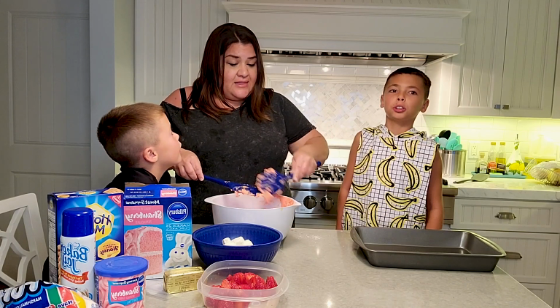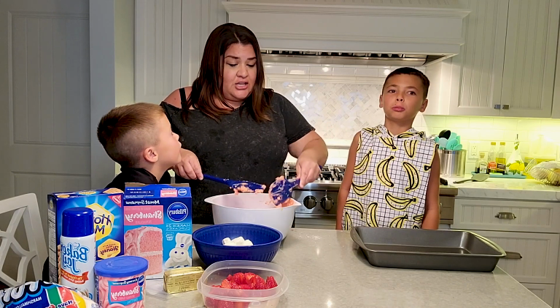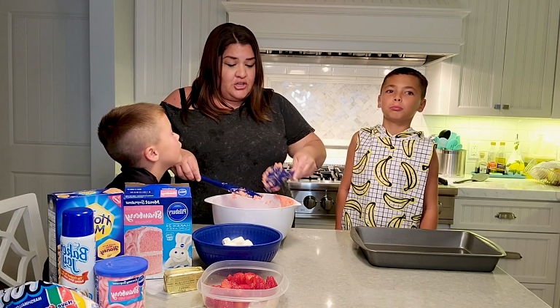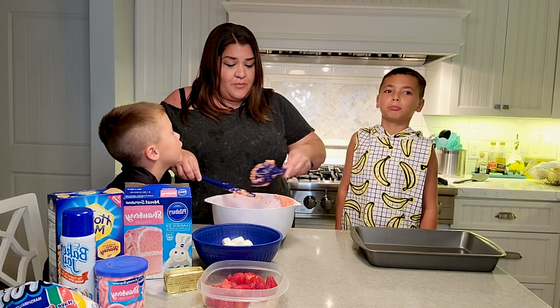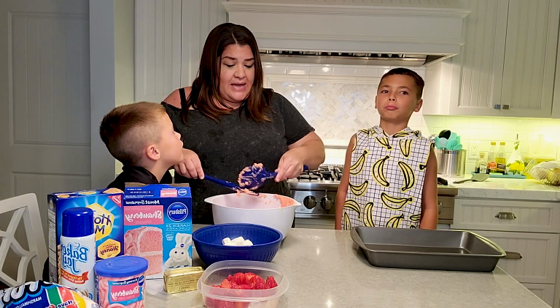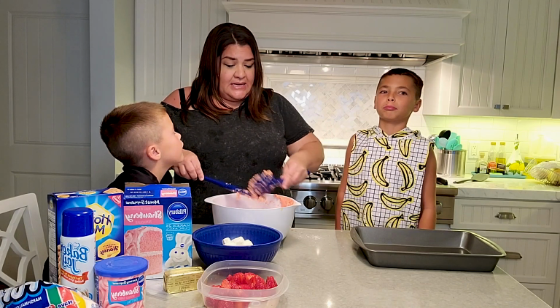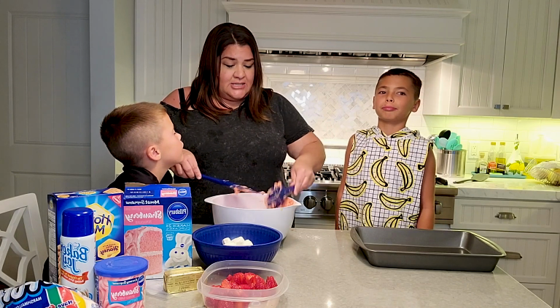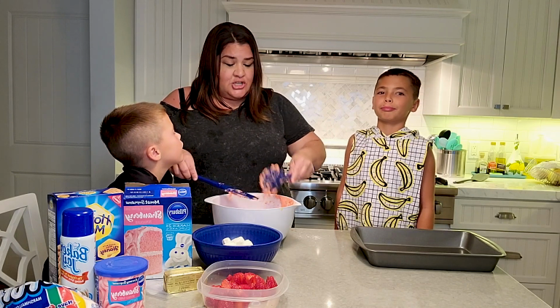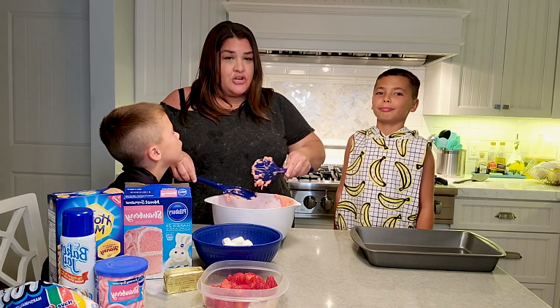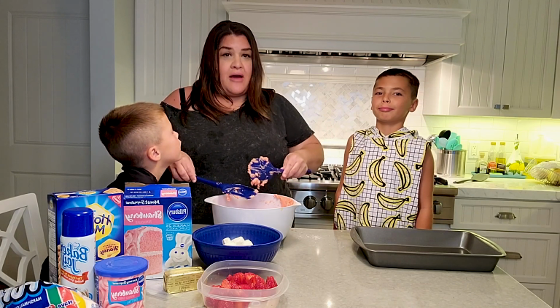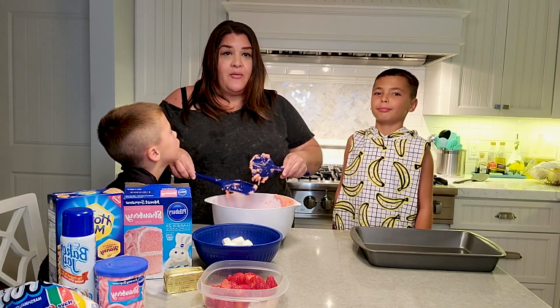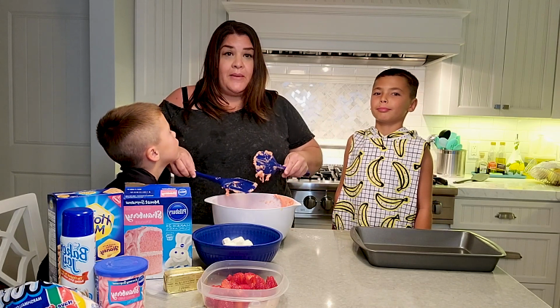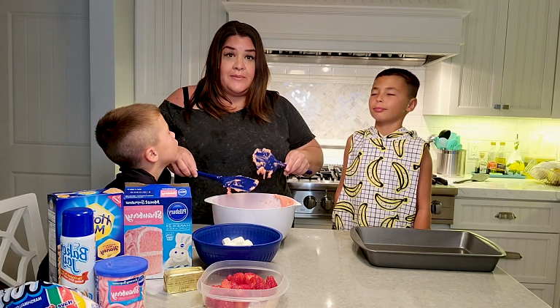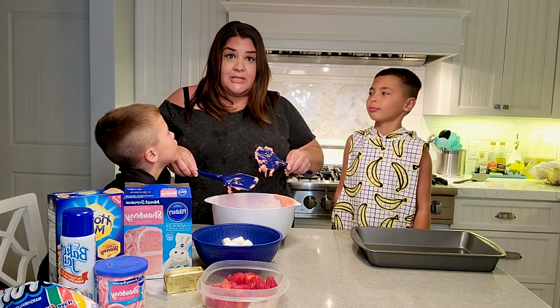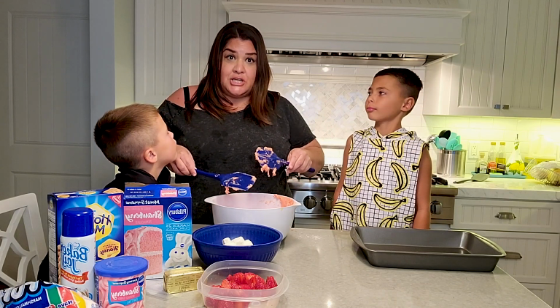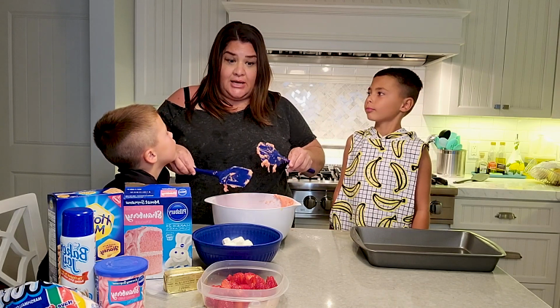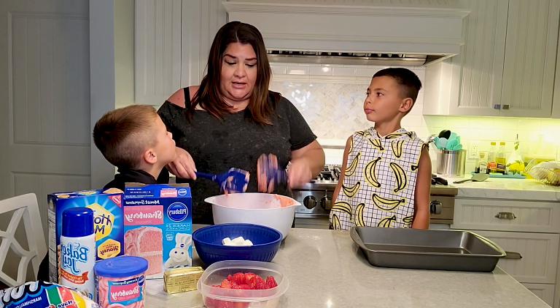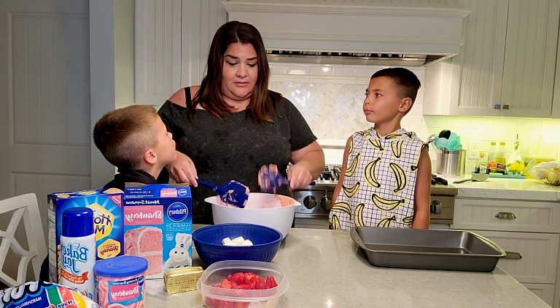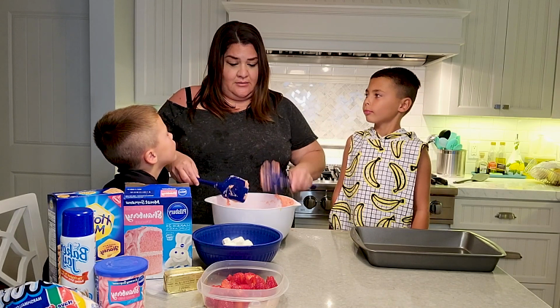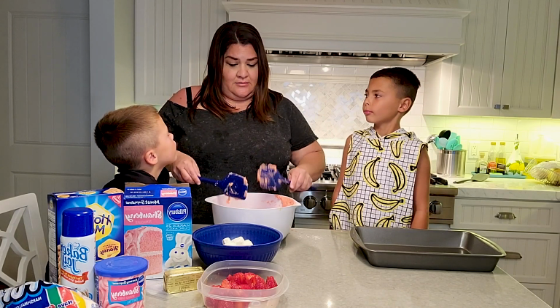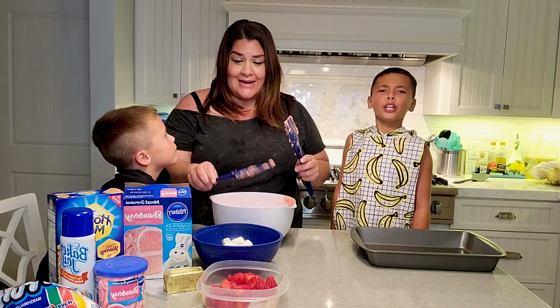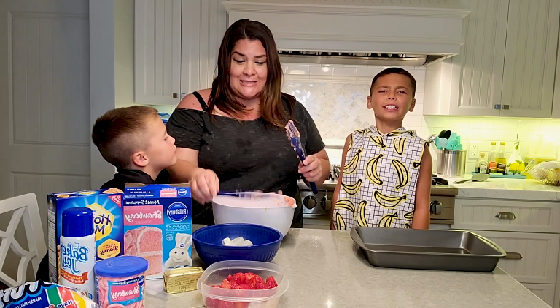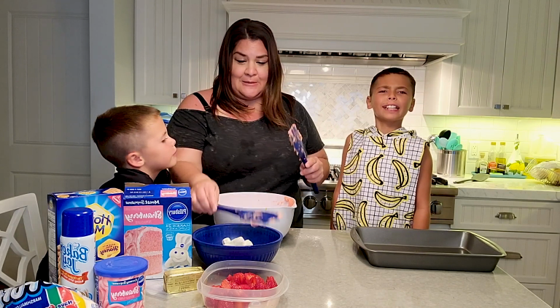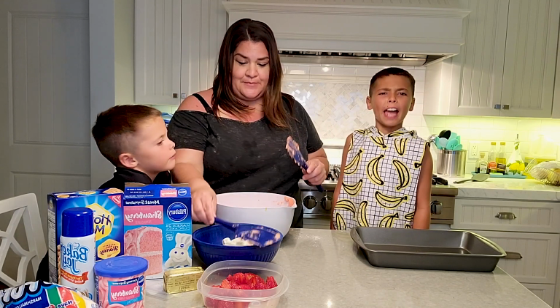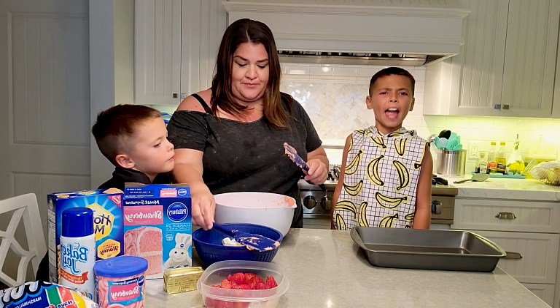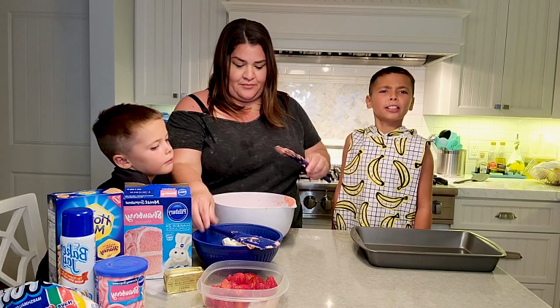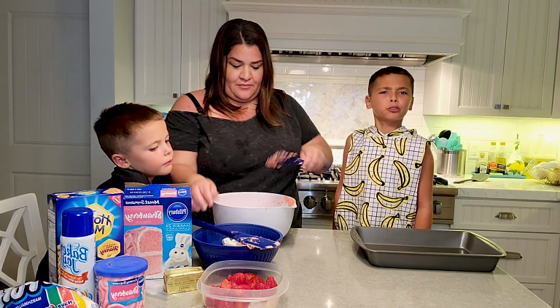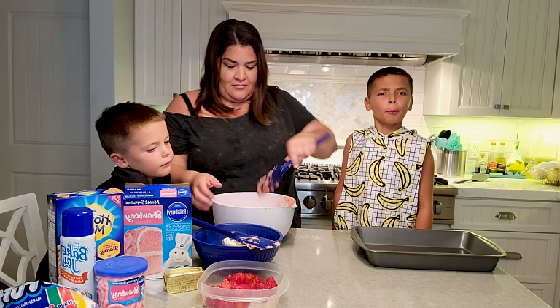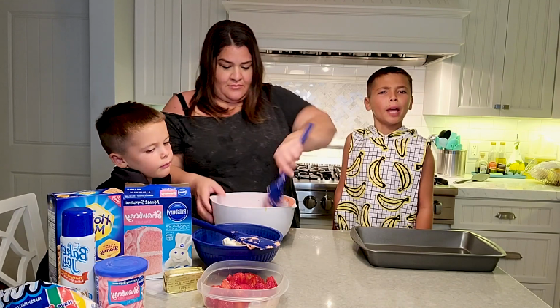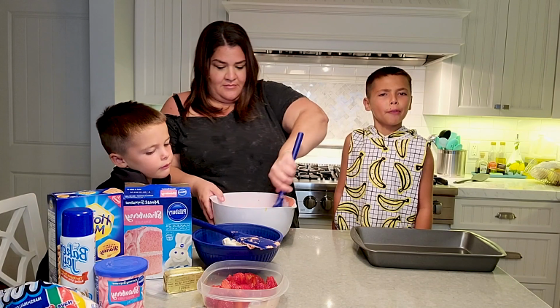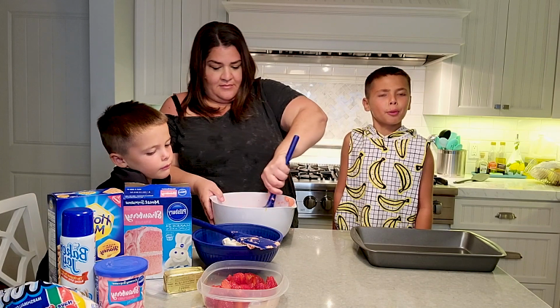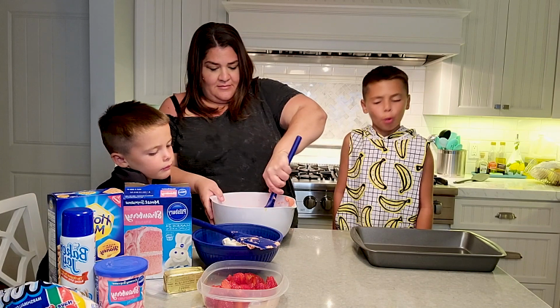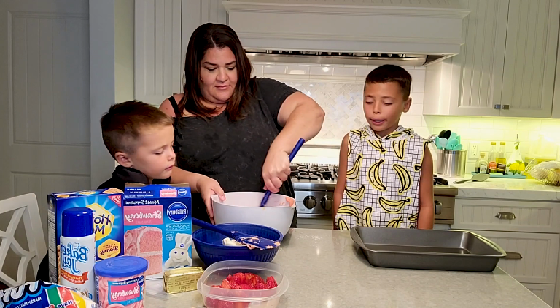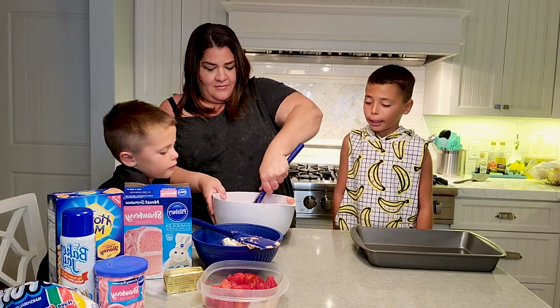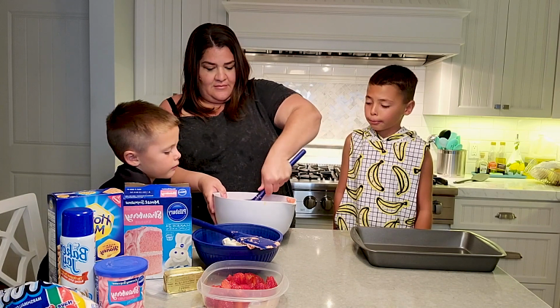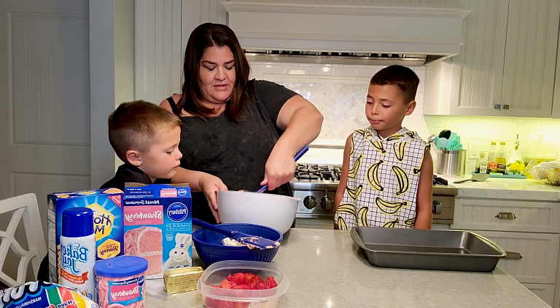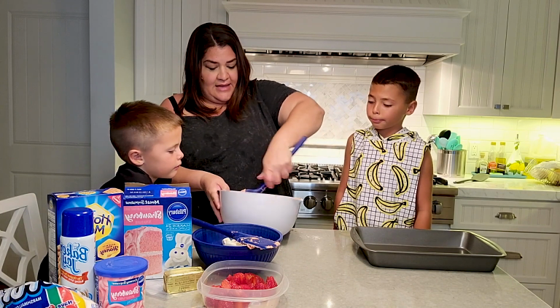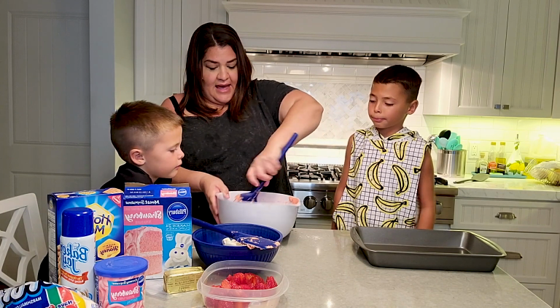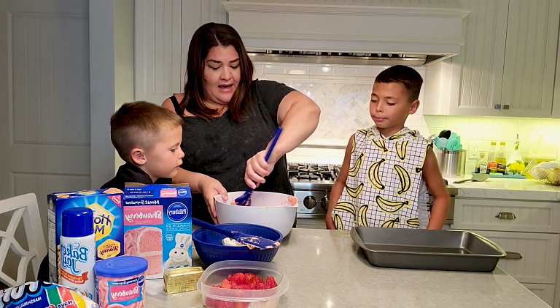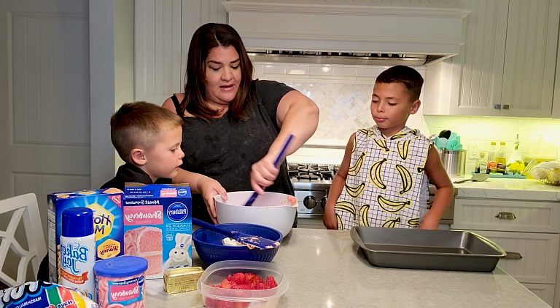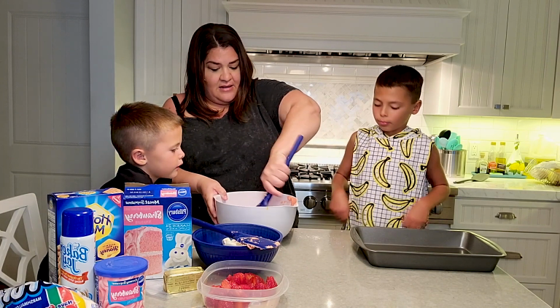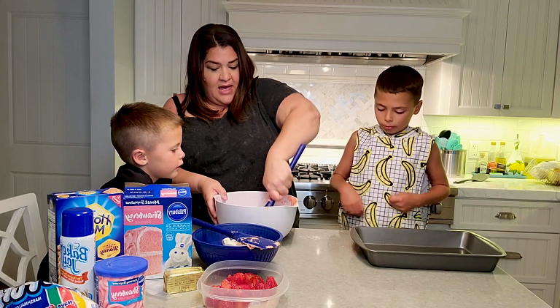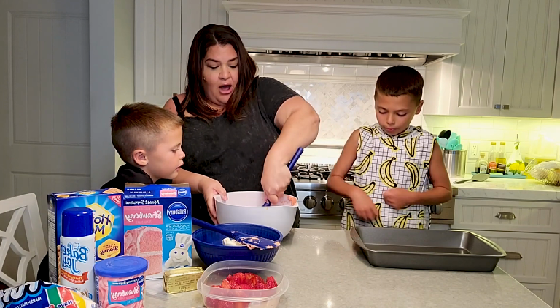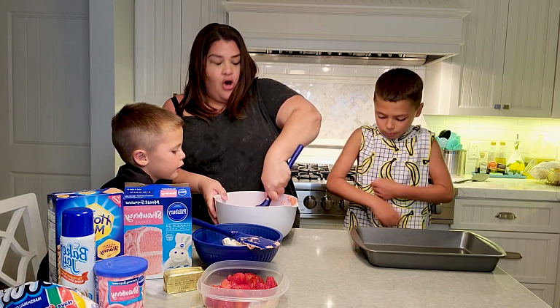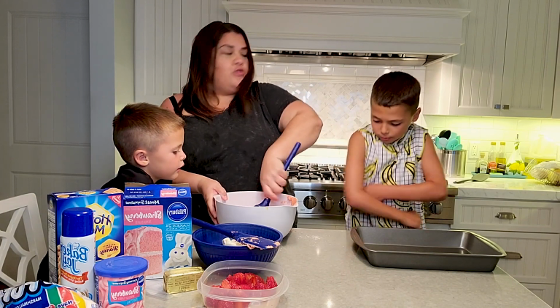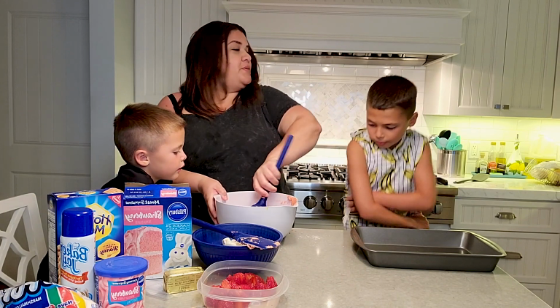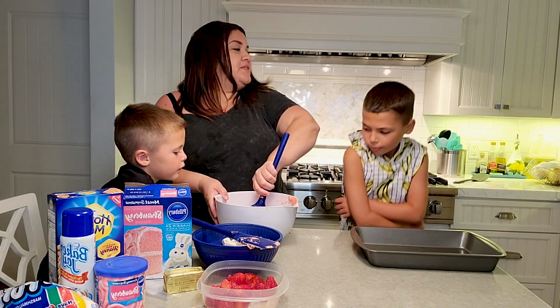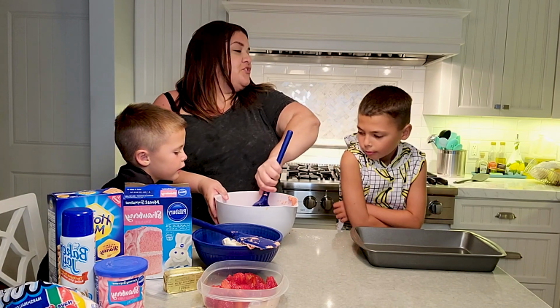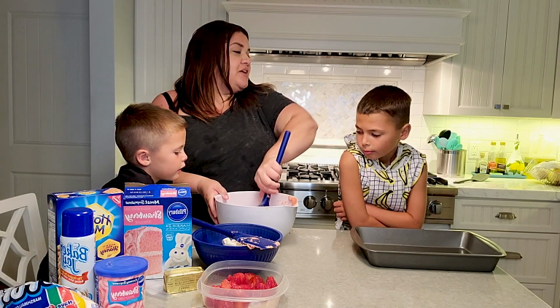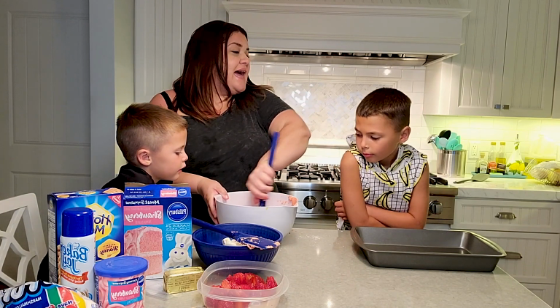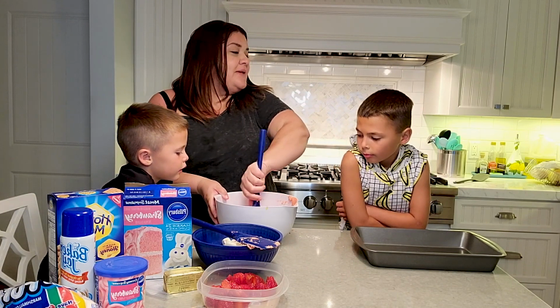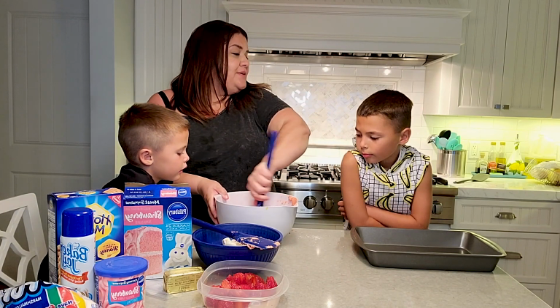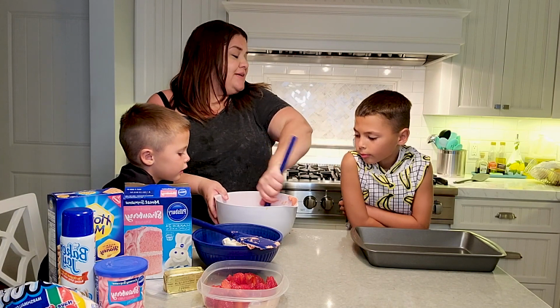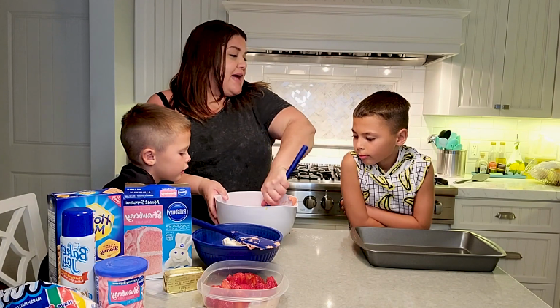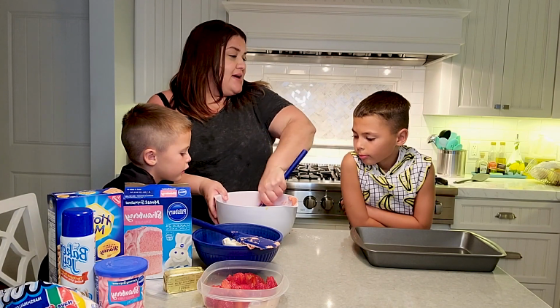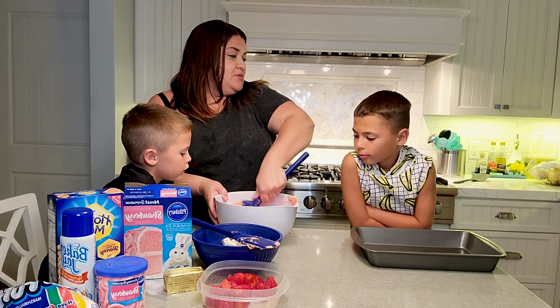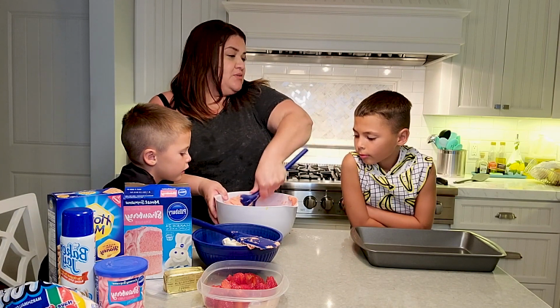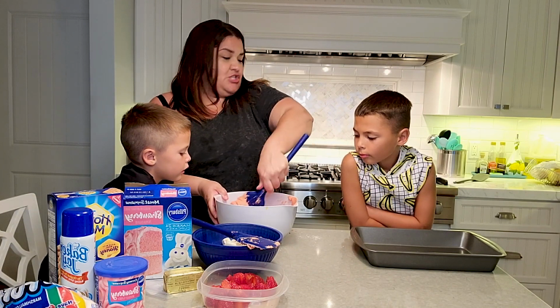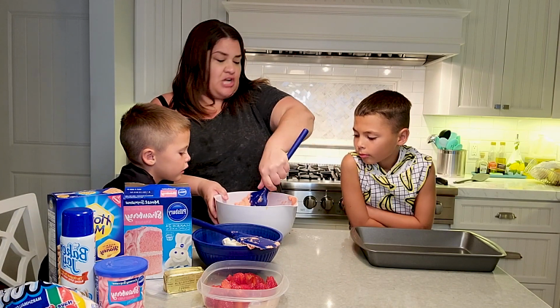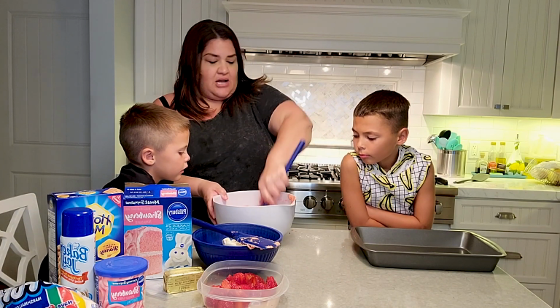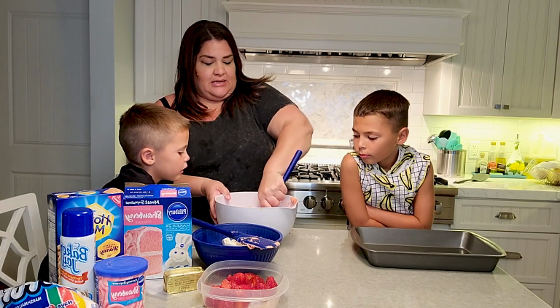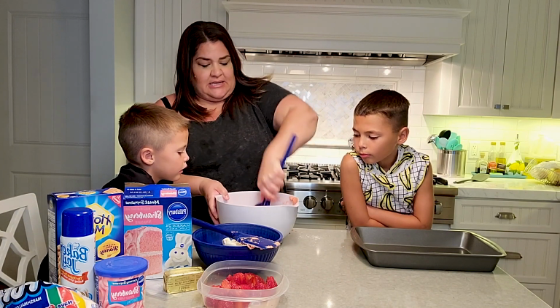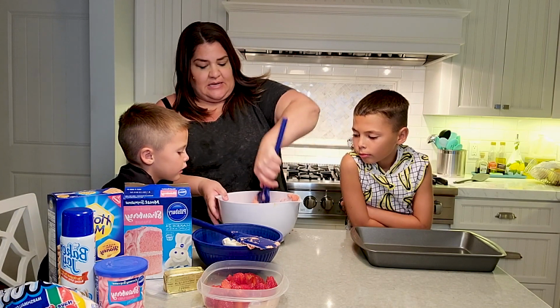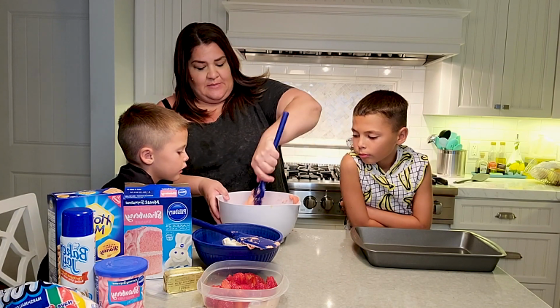And then by Easter, you have a baby chicken. You can get eggs from it every morning. Oh, but they're the Cadbury eggs with the chocolate in them.